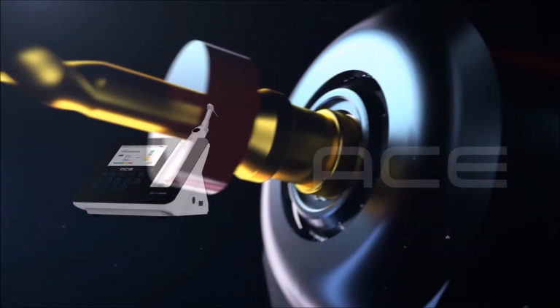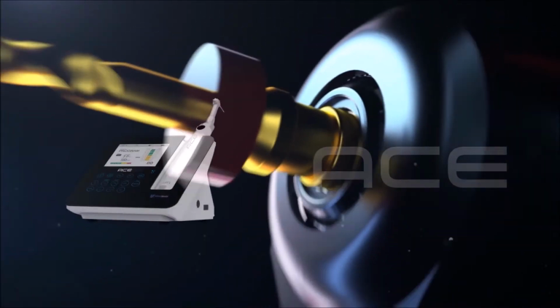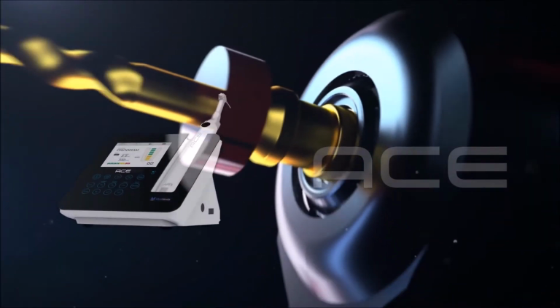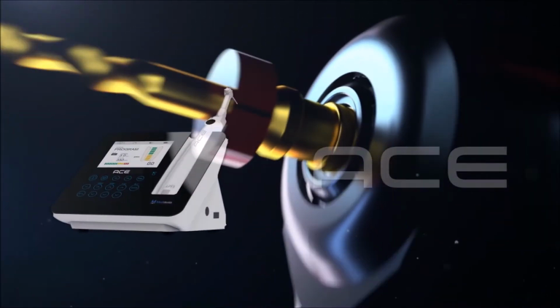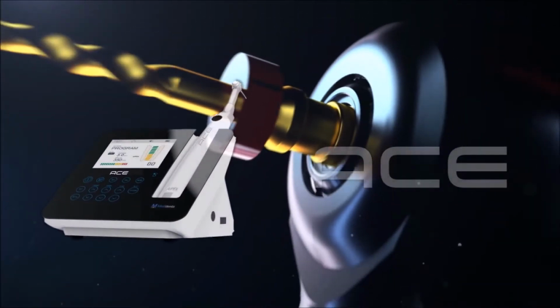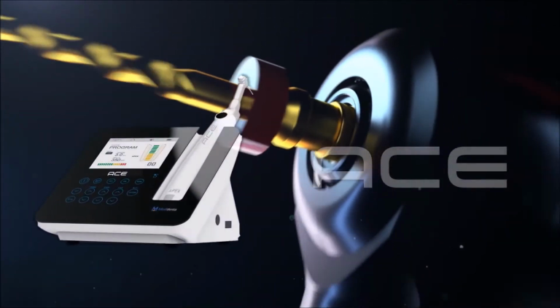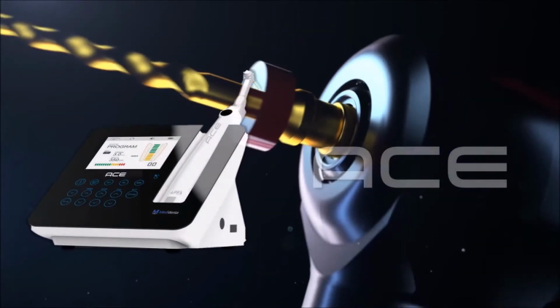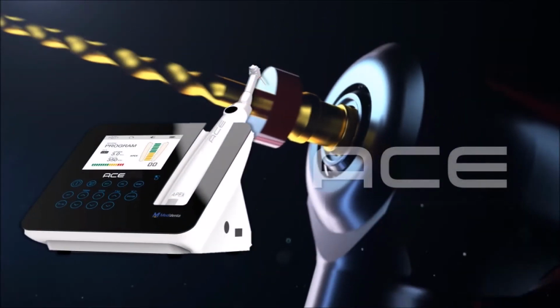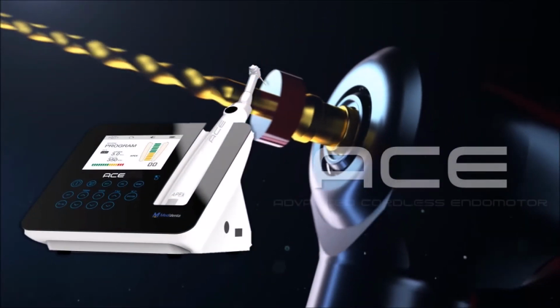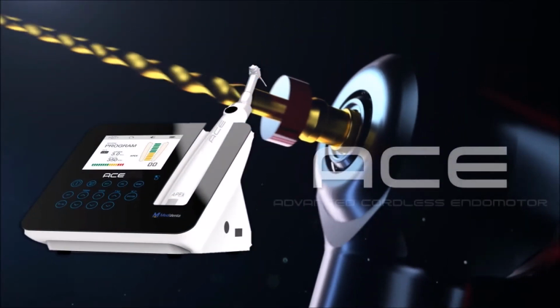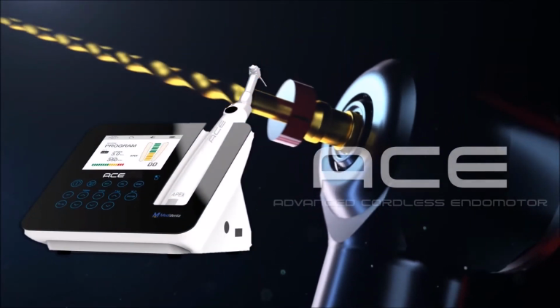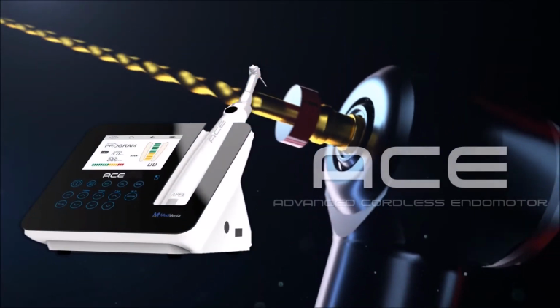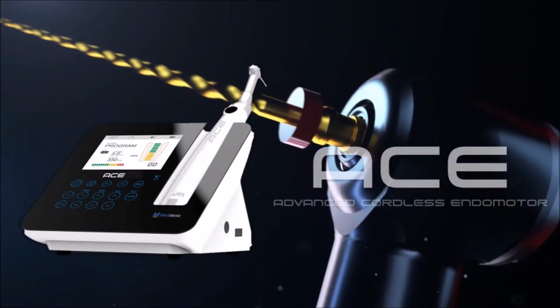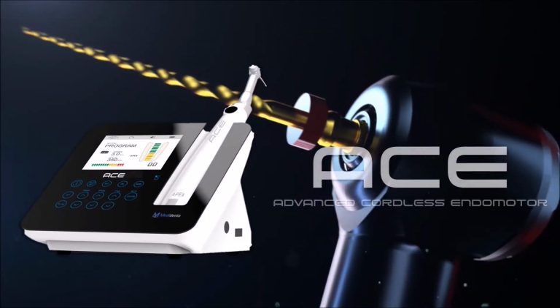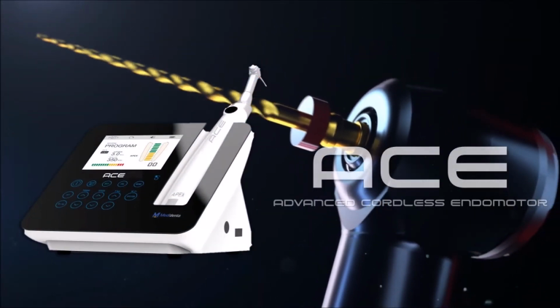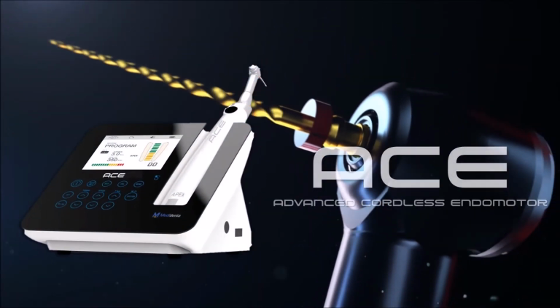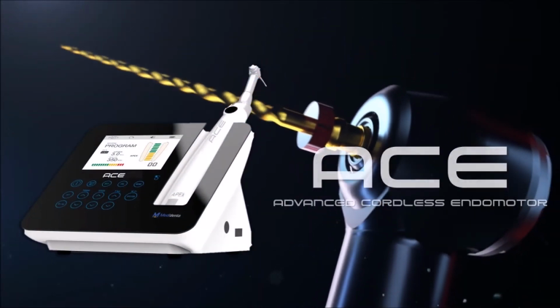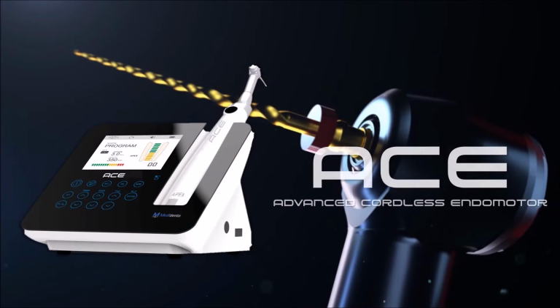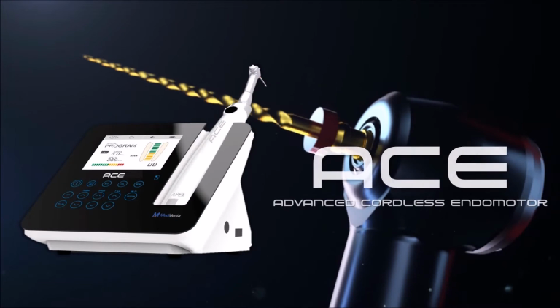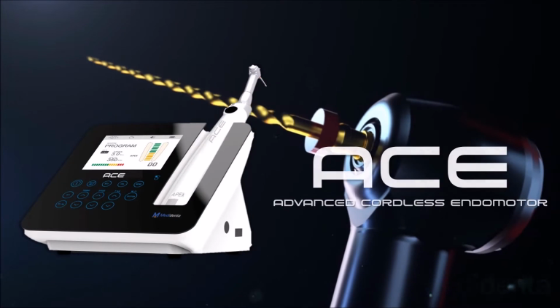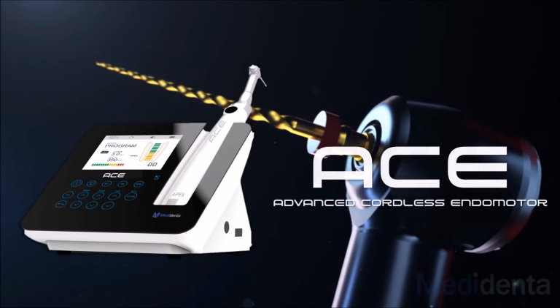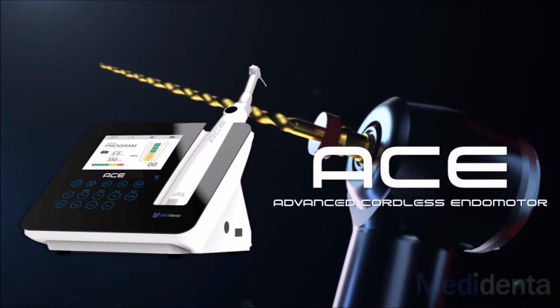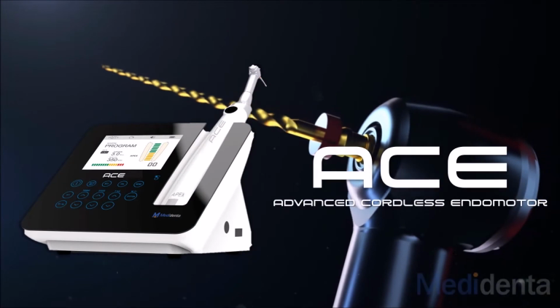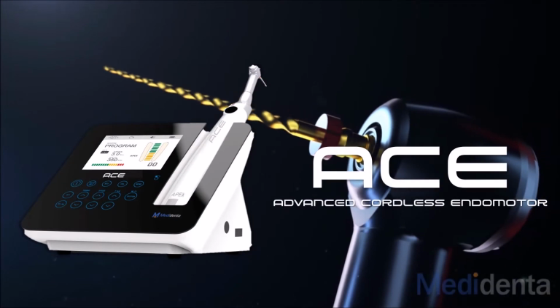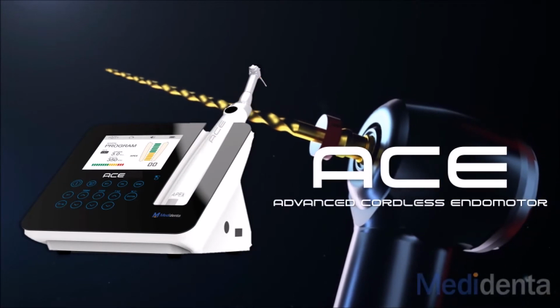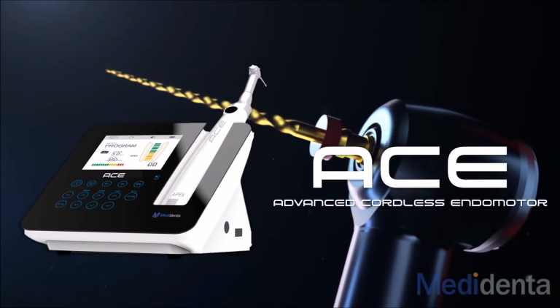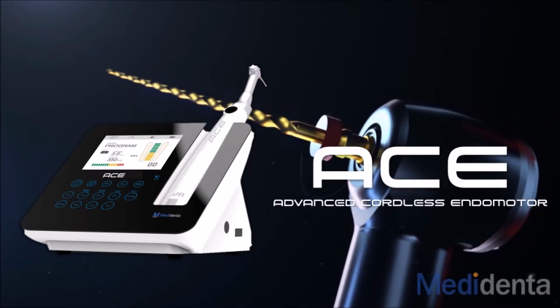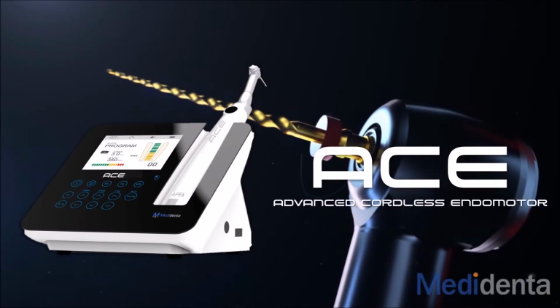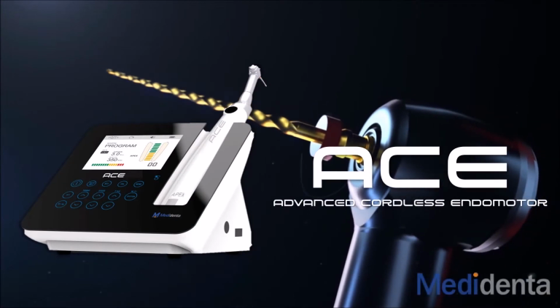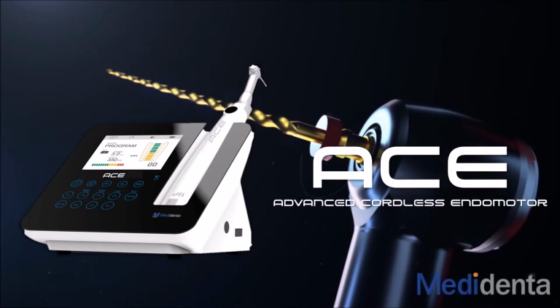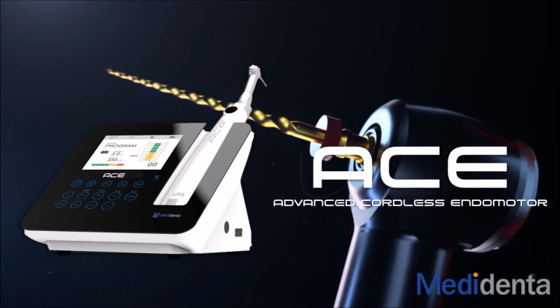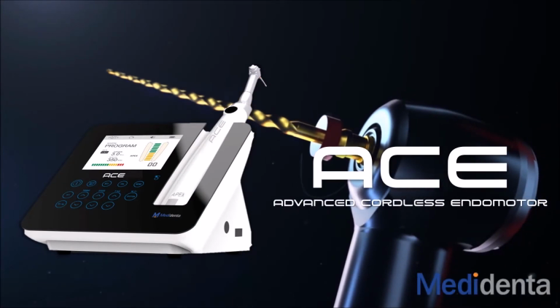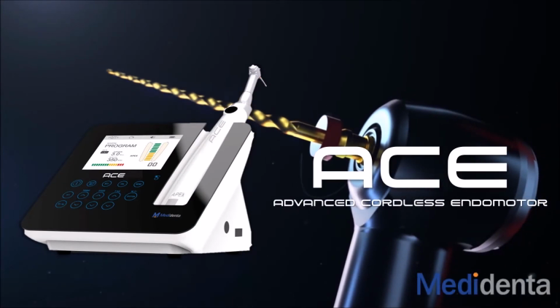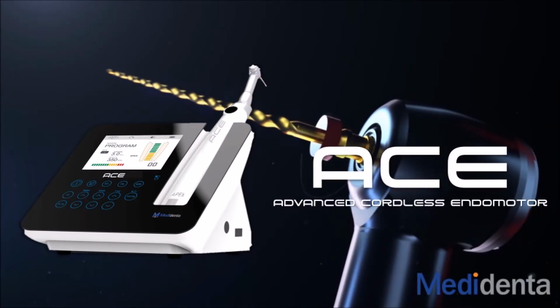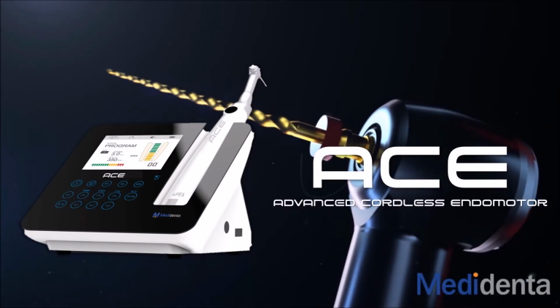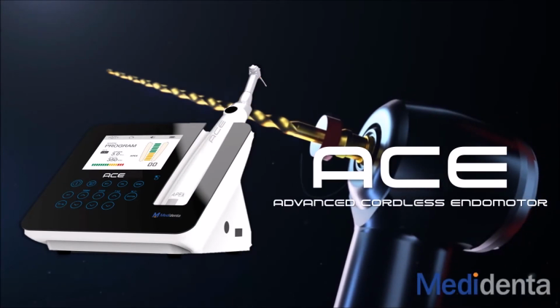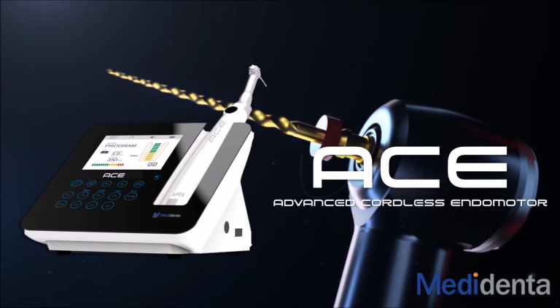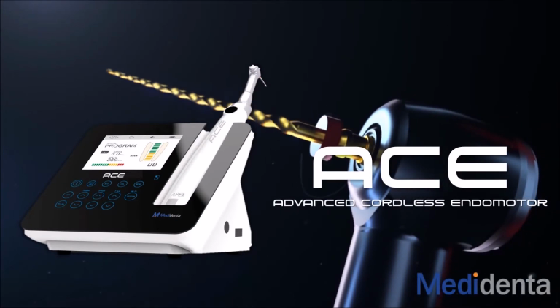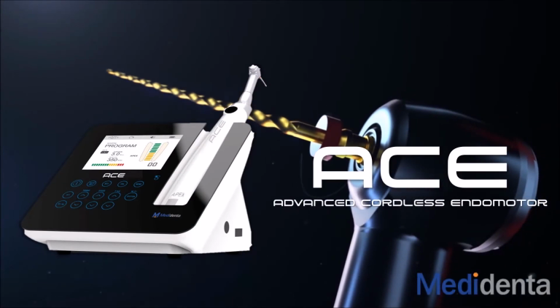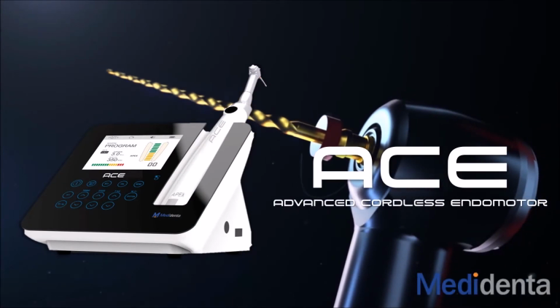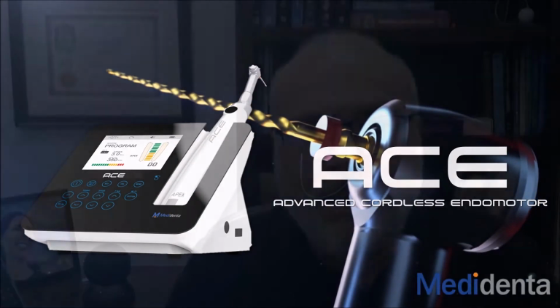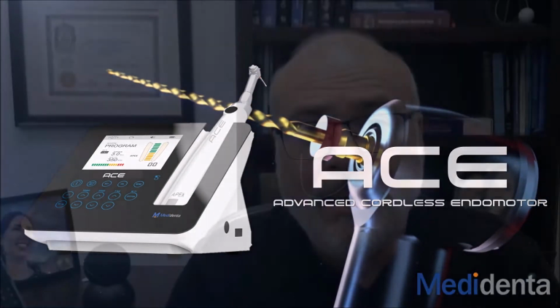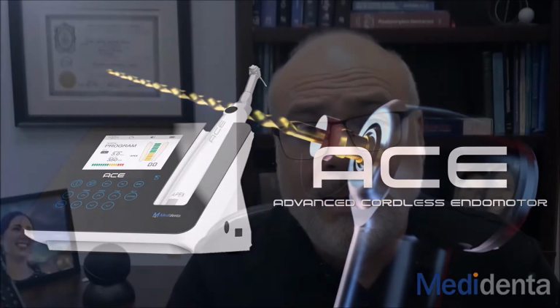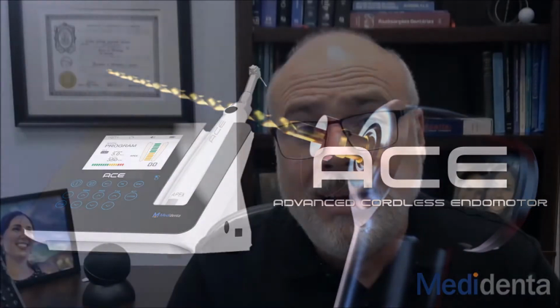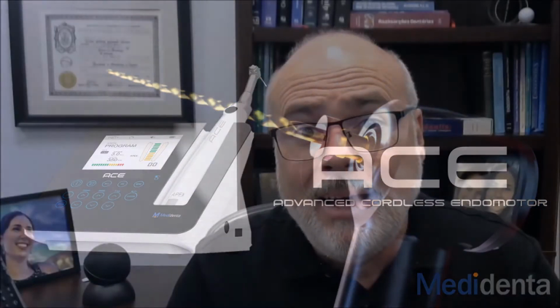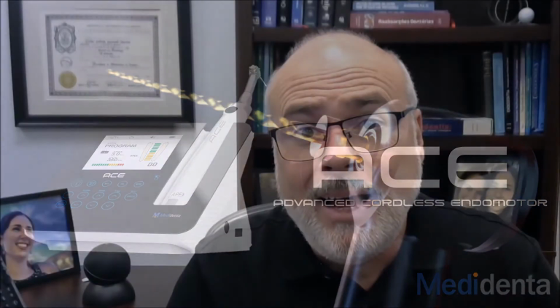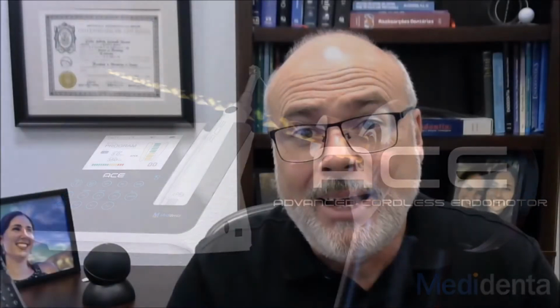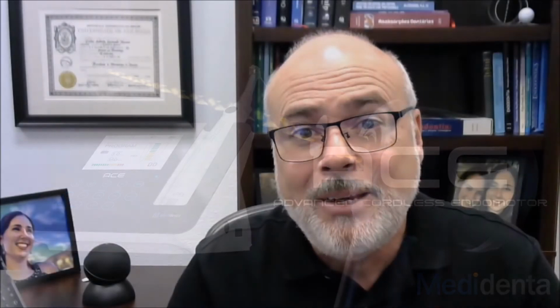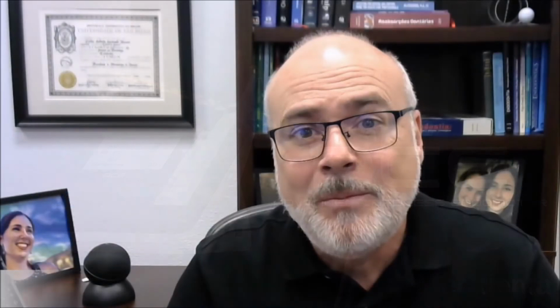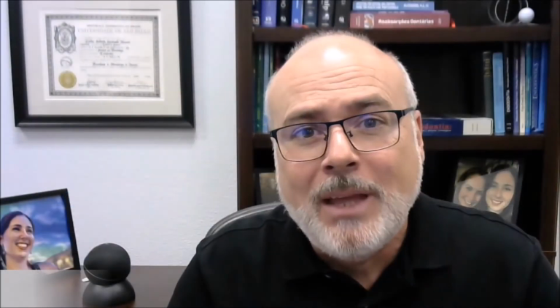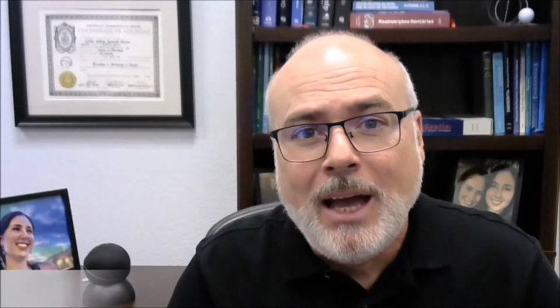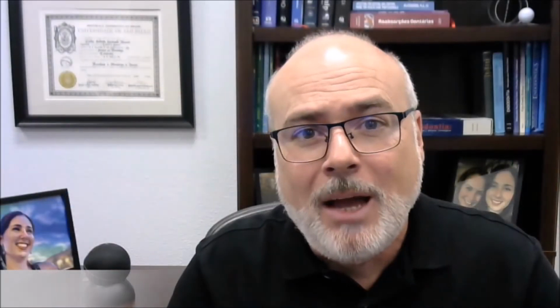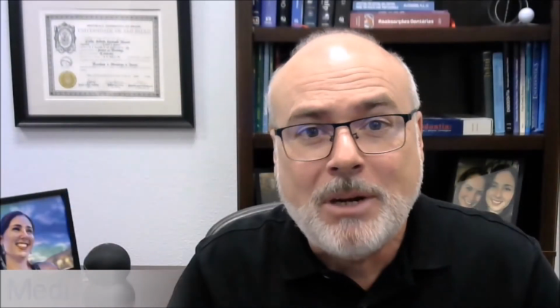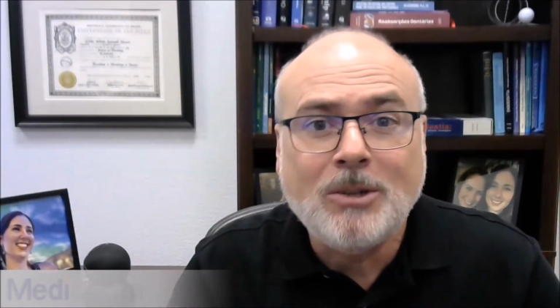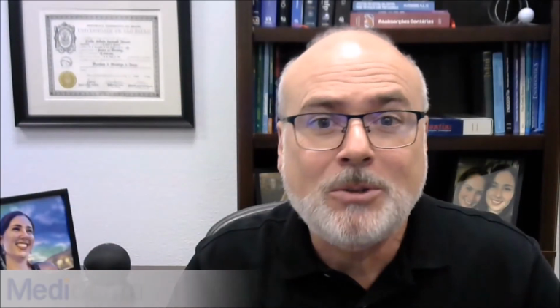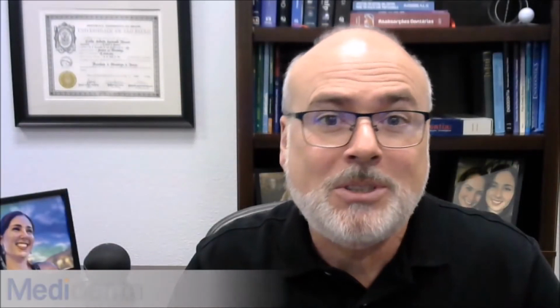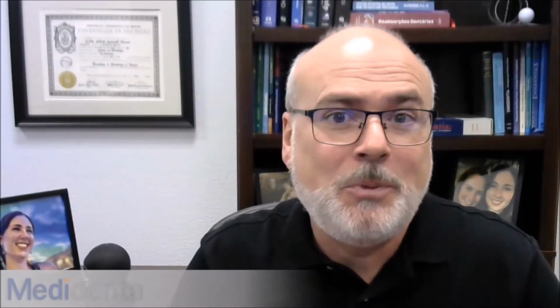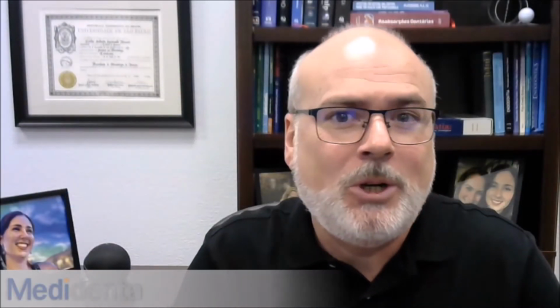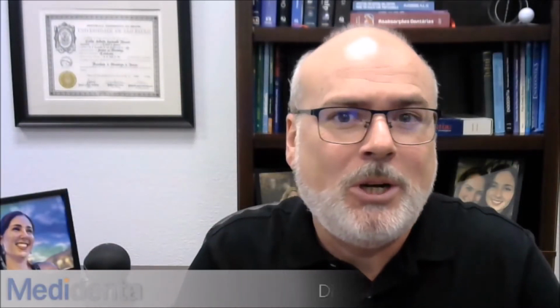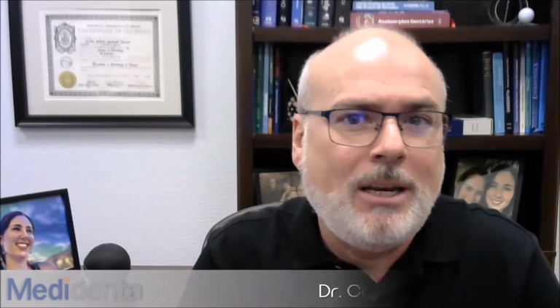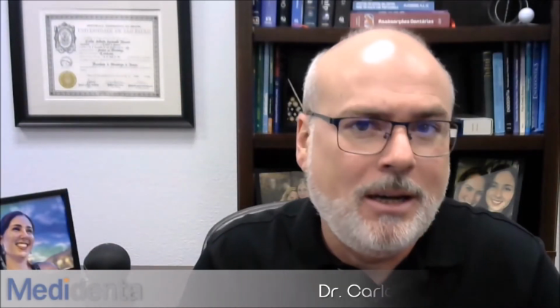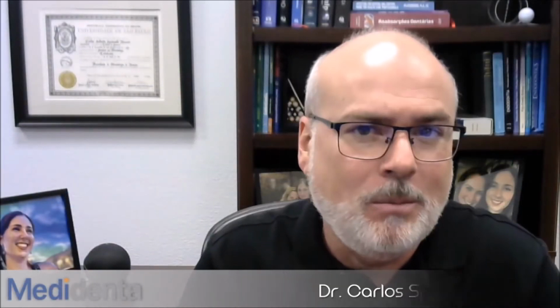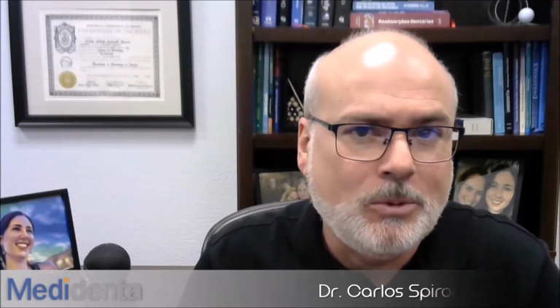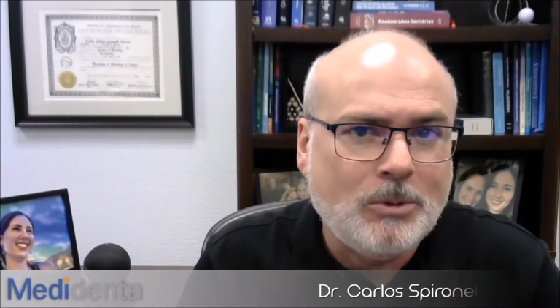ACE, Advanced Cordless Endomotor. Hi, I'm Carlos Spironelli-Ramos.